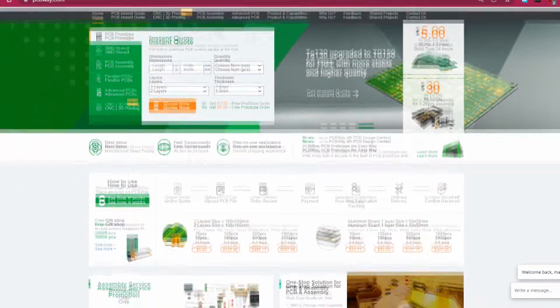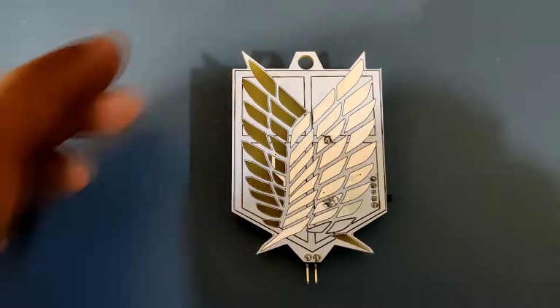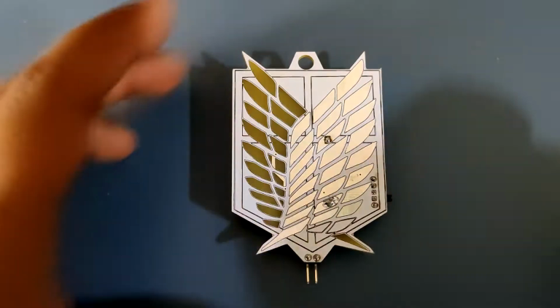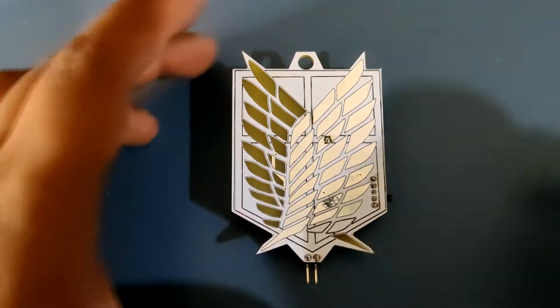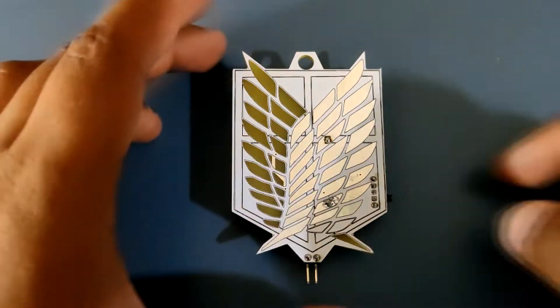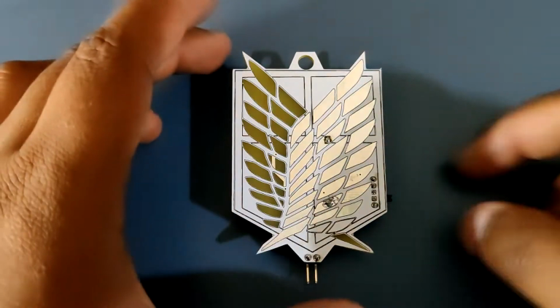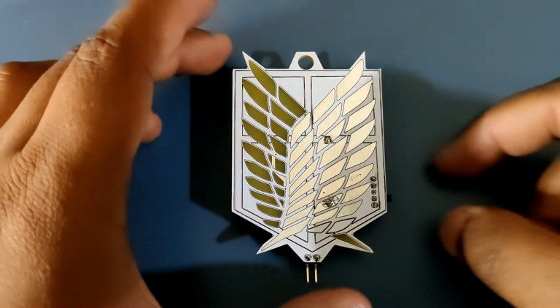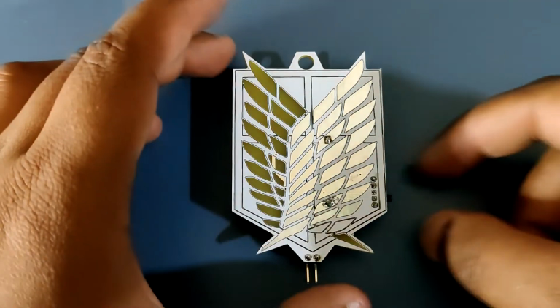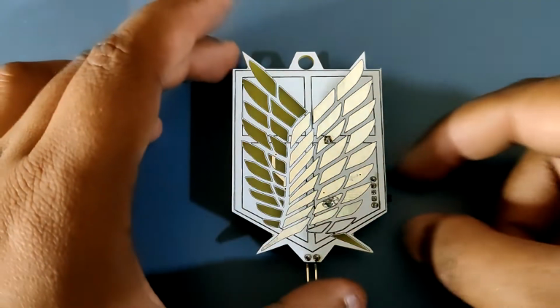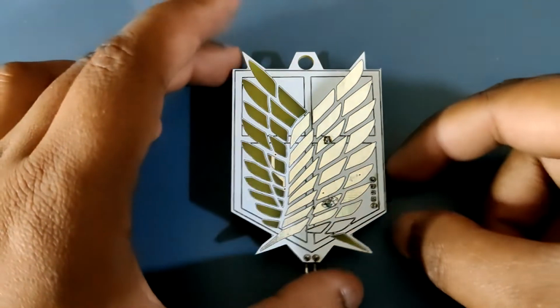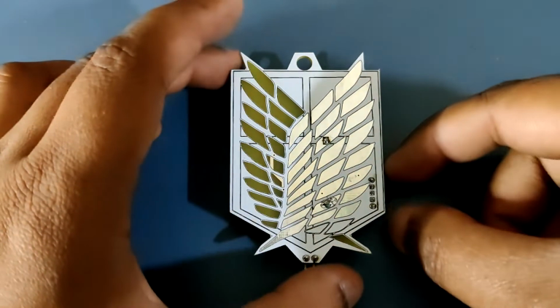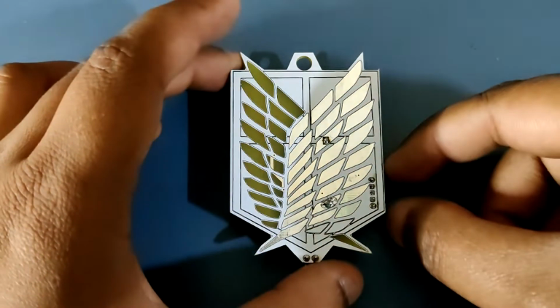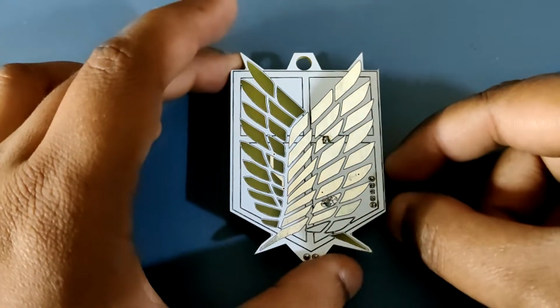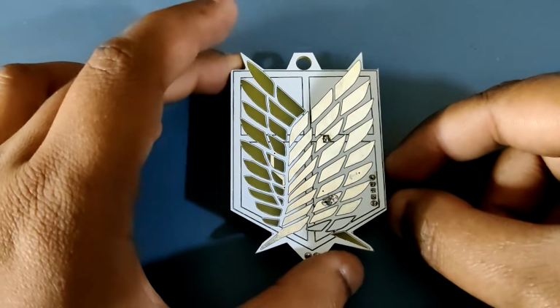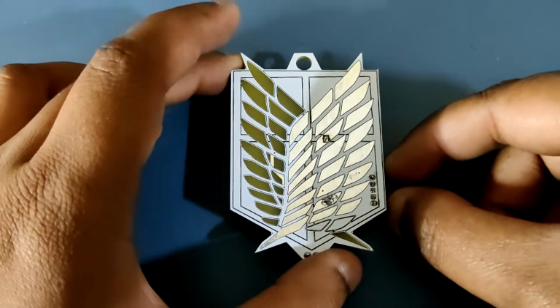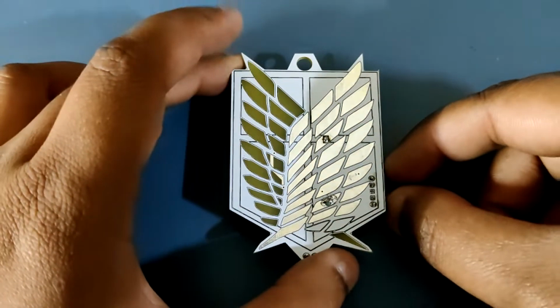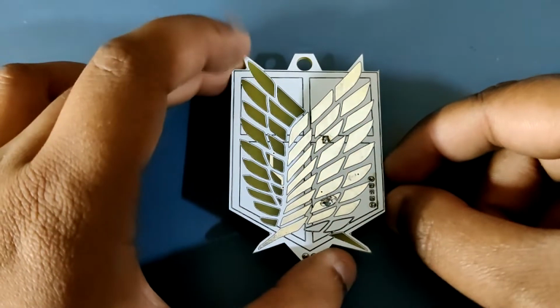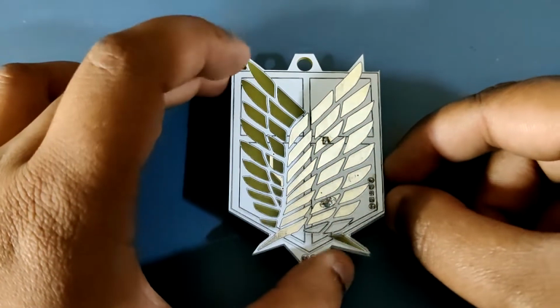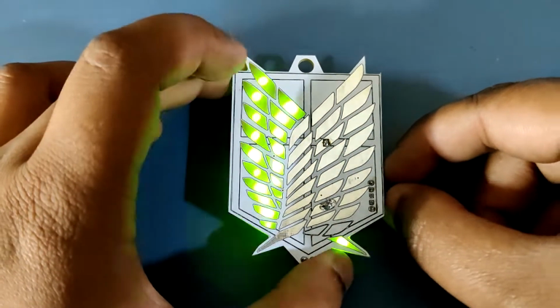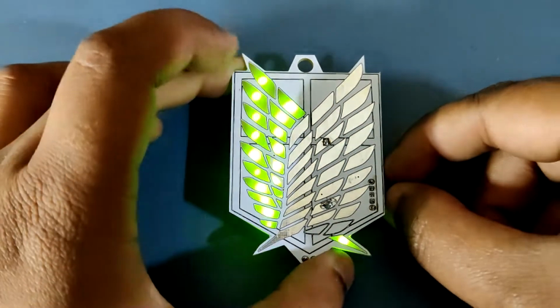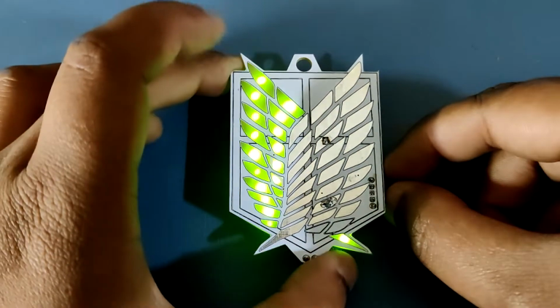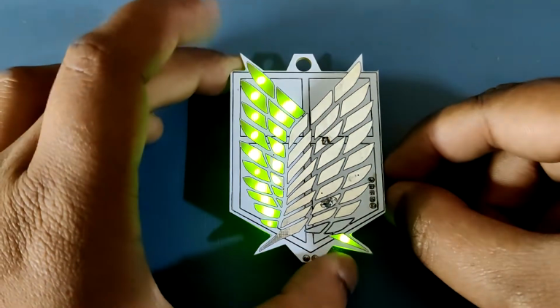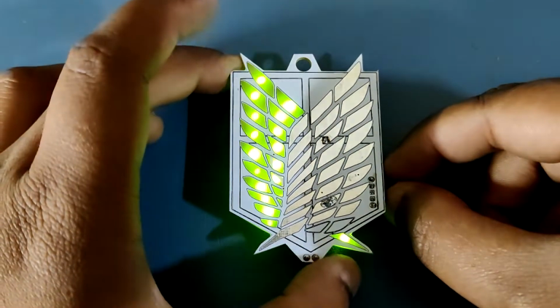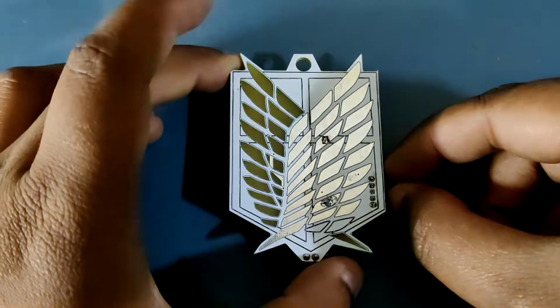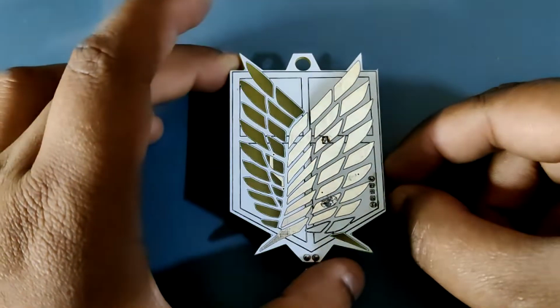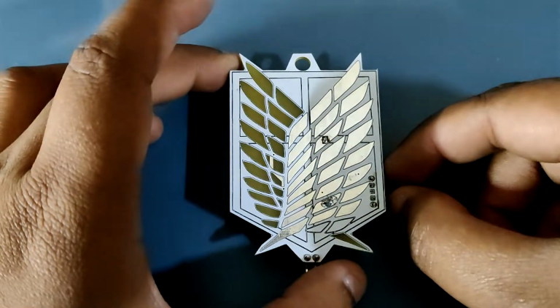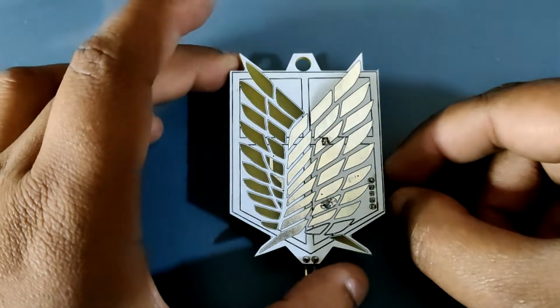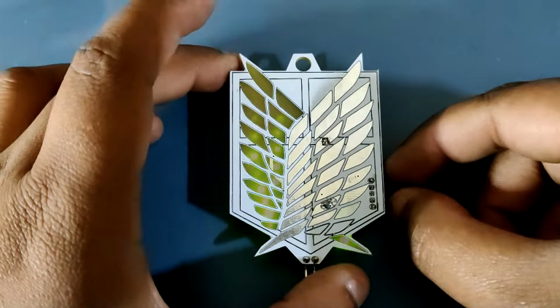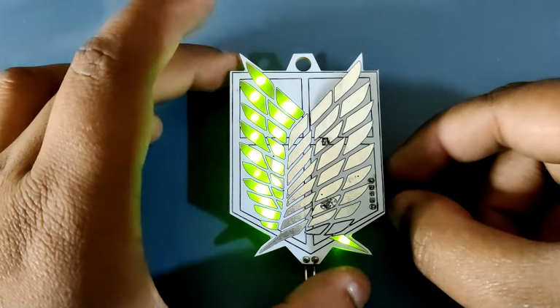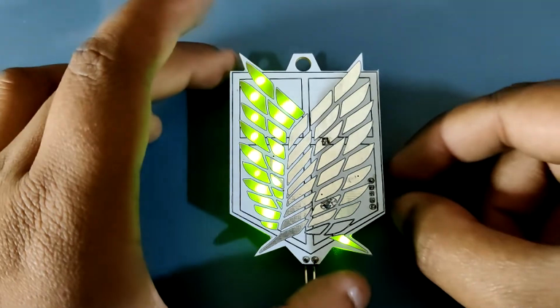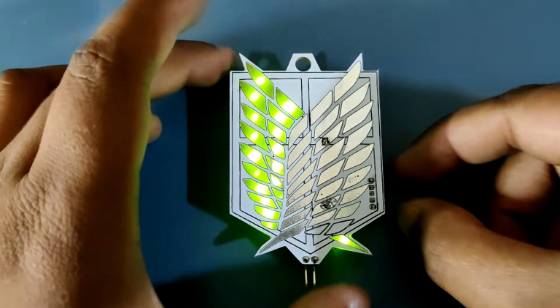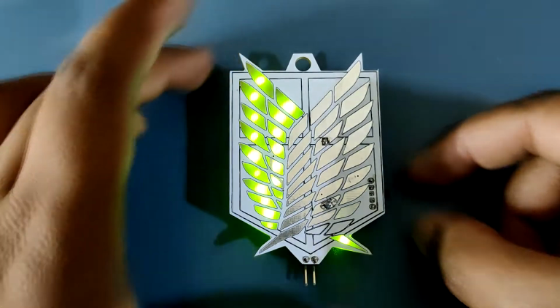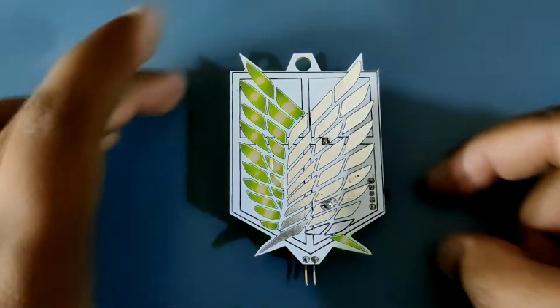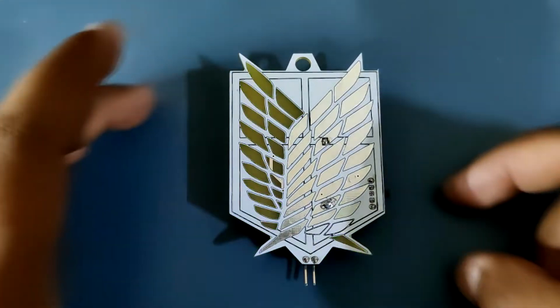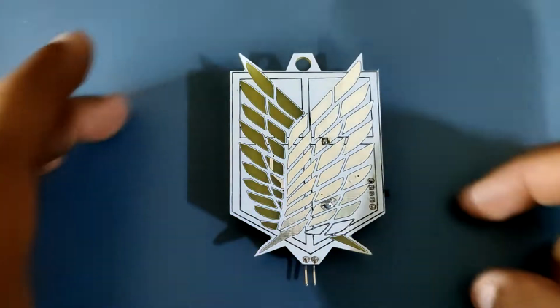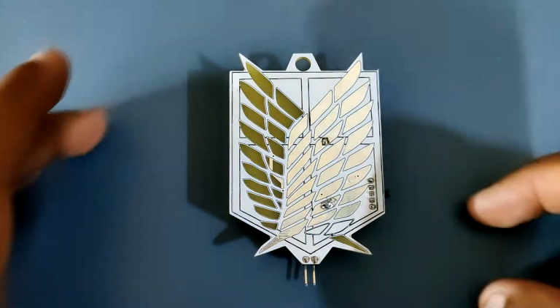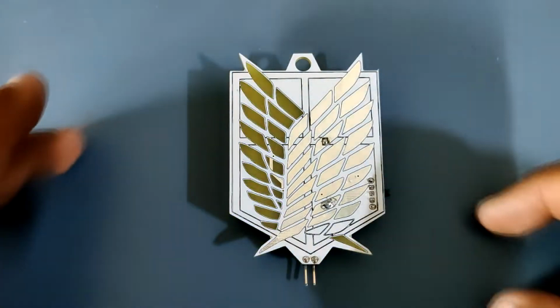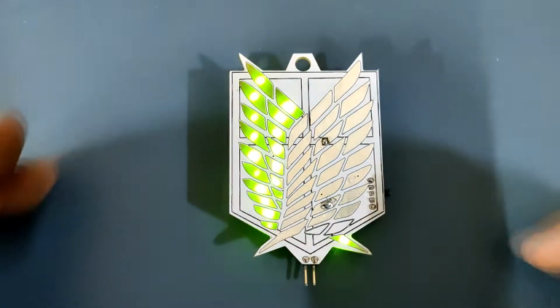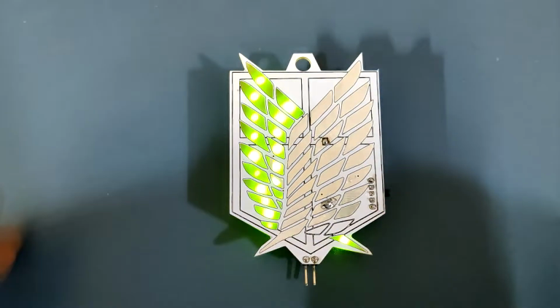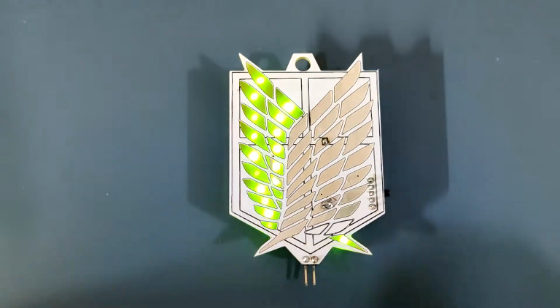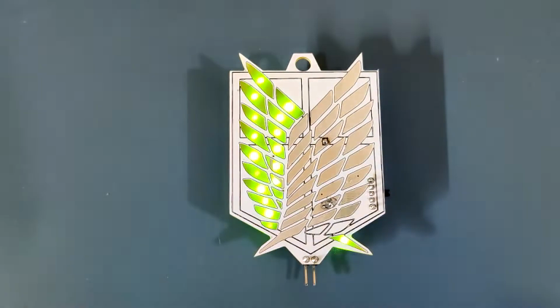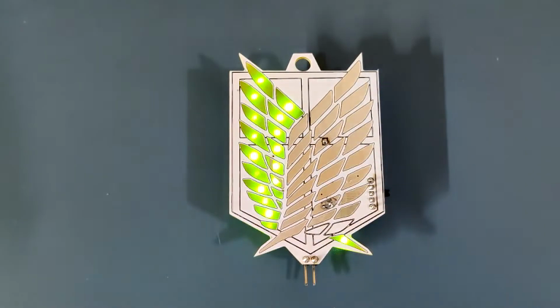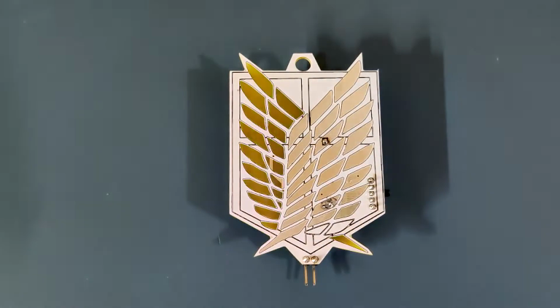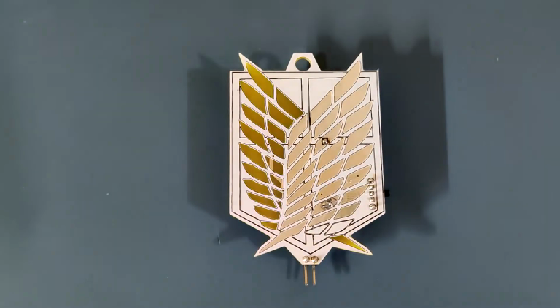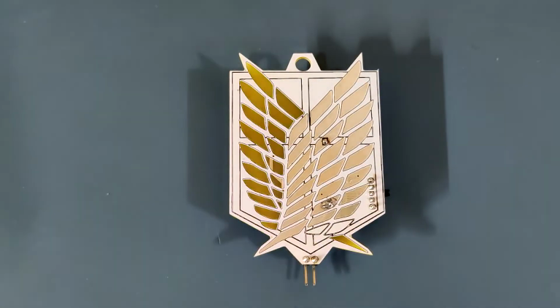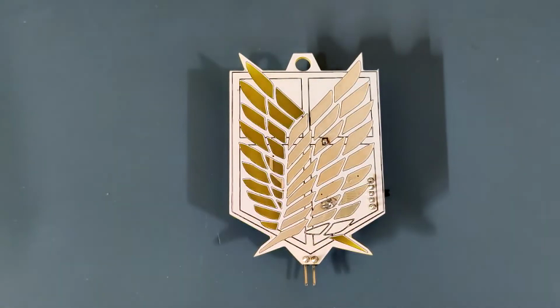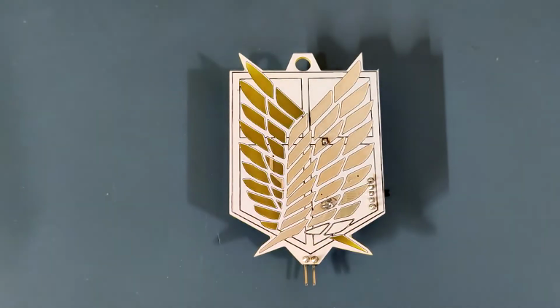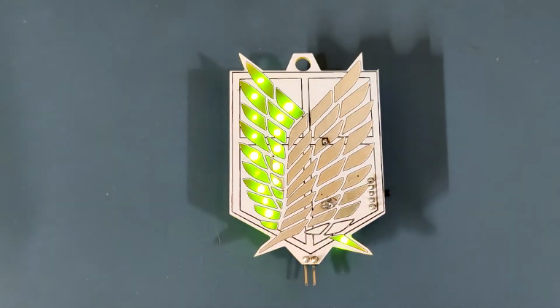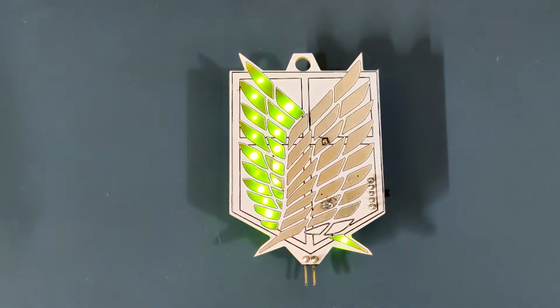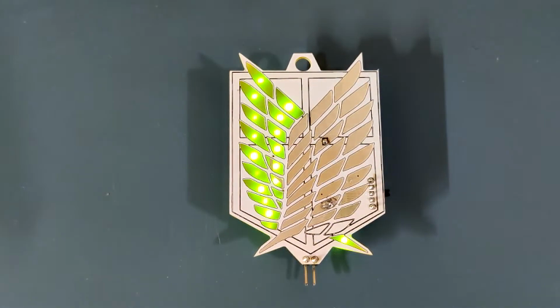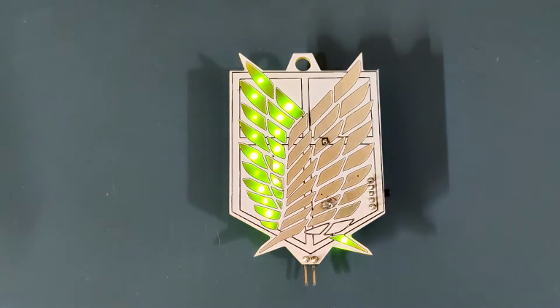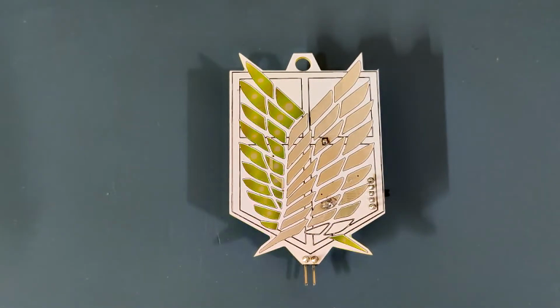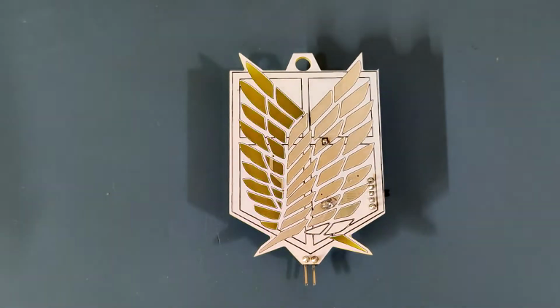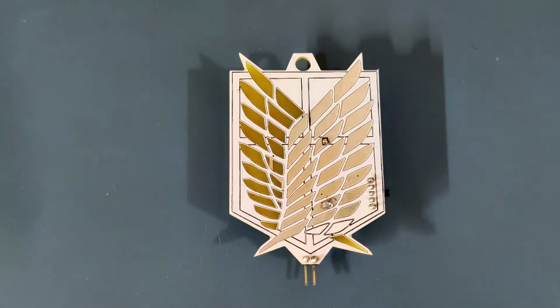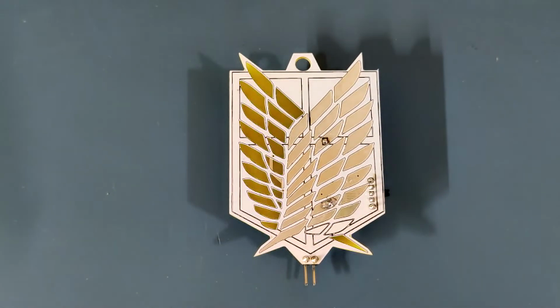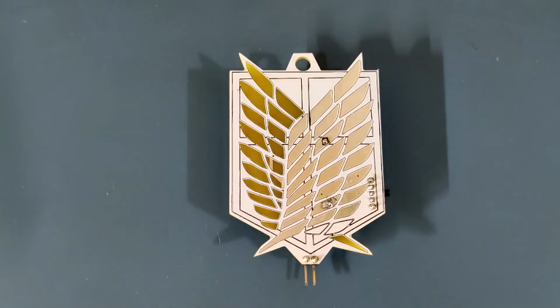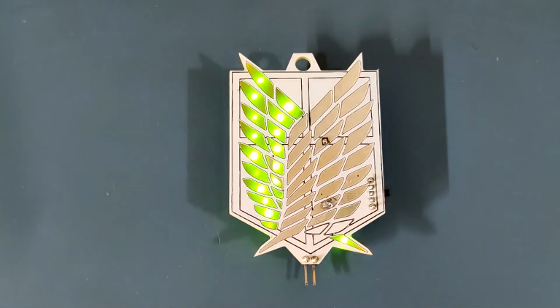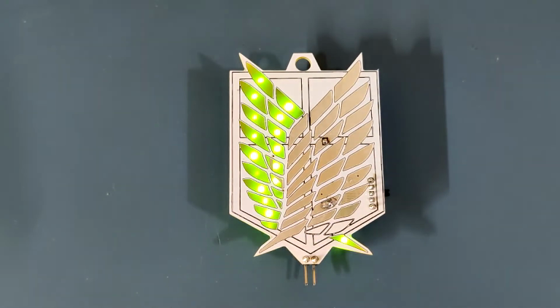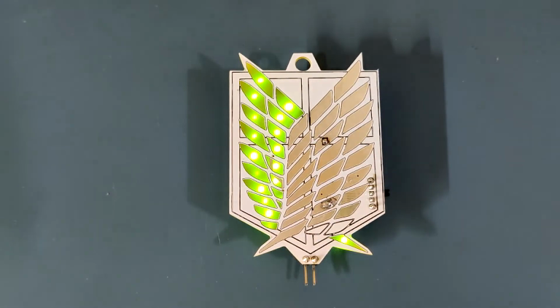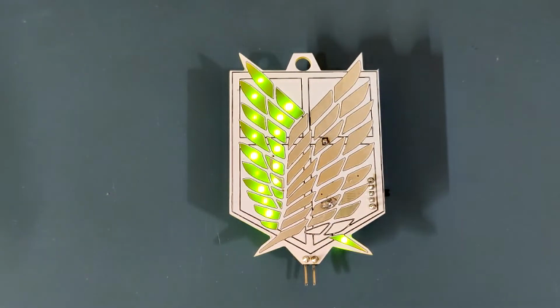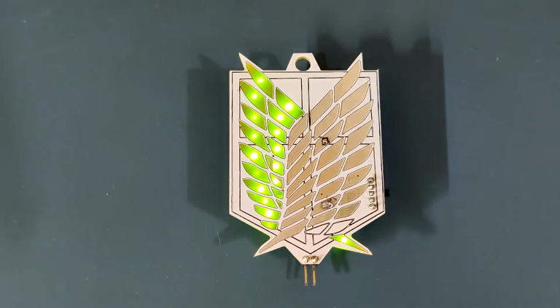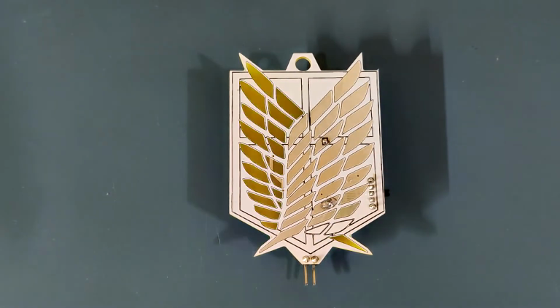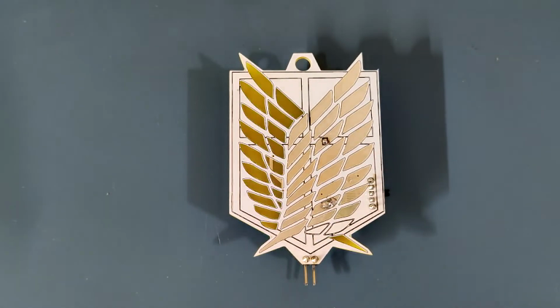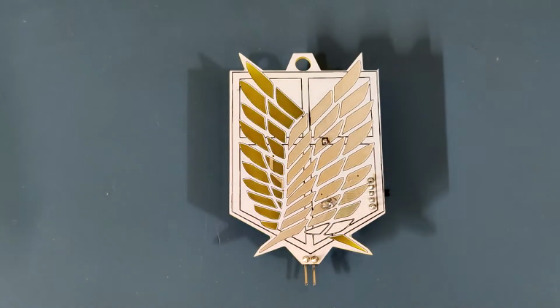If you made it to the end of this video, then you're awesome. I'll be back with the last AOT Regiment badge soon.